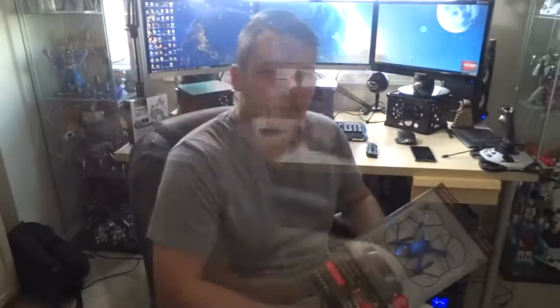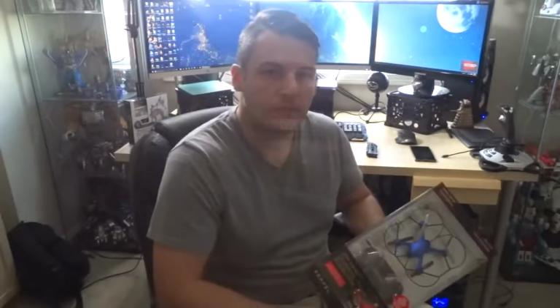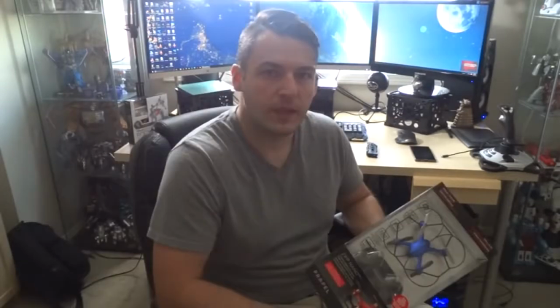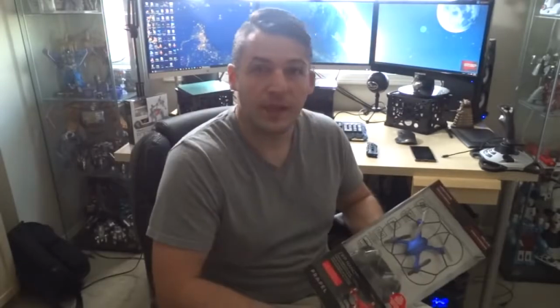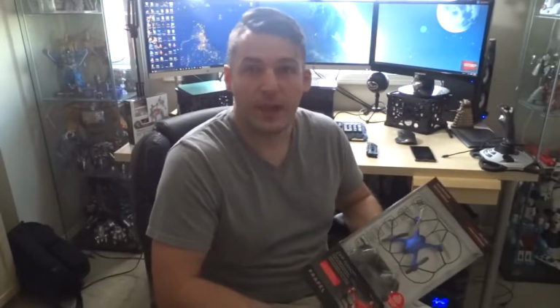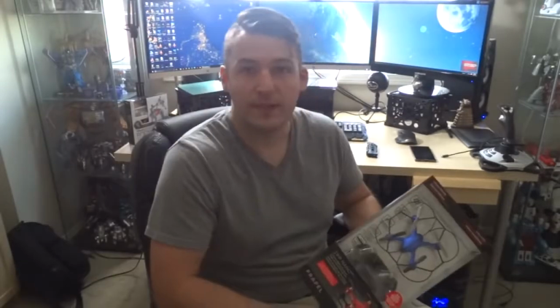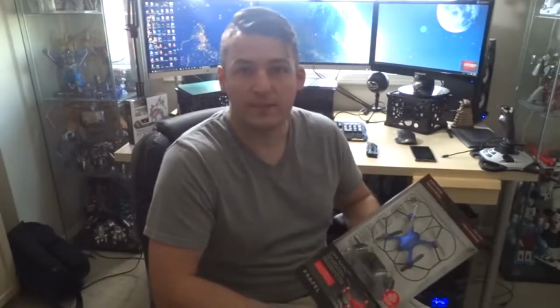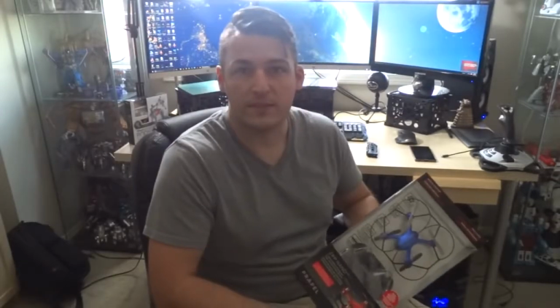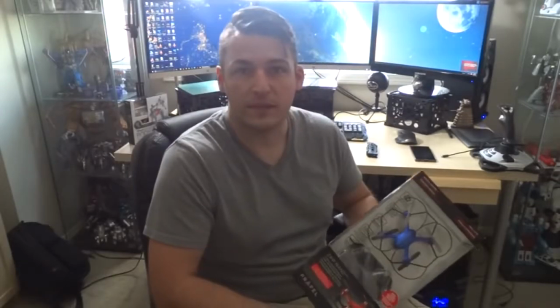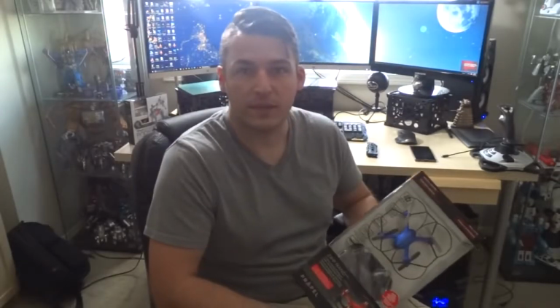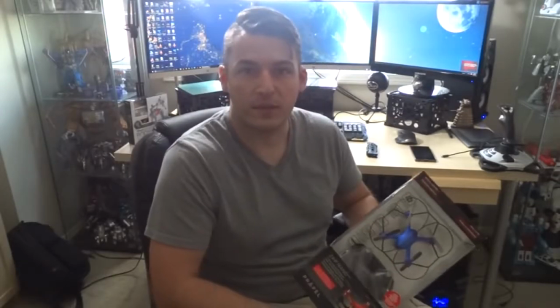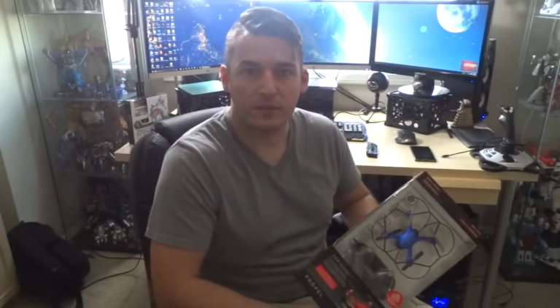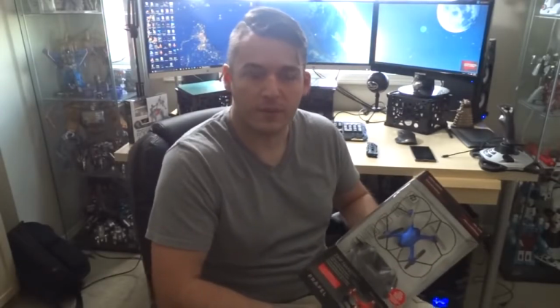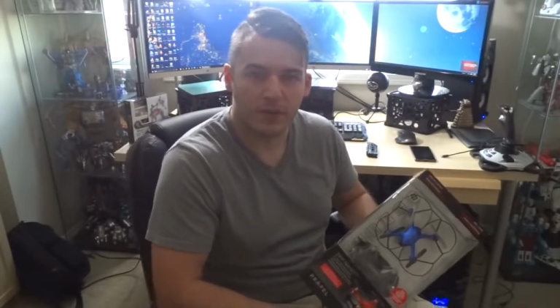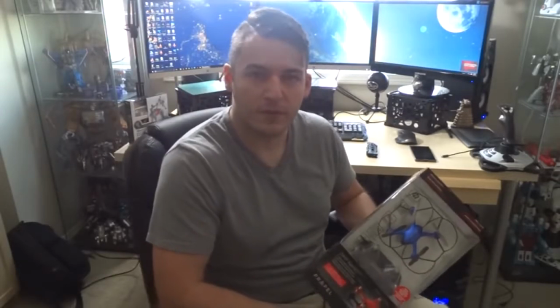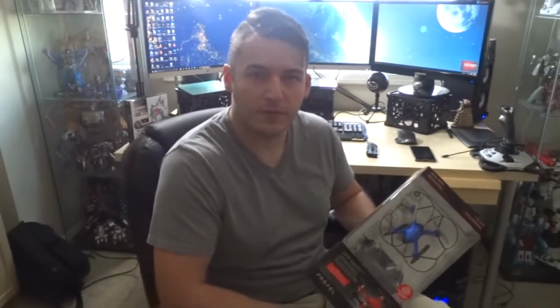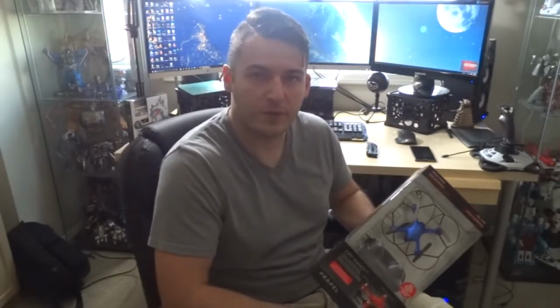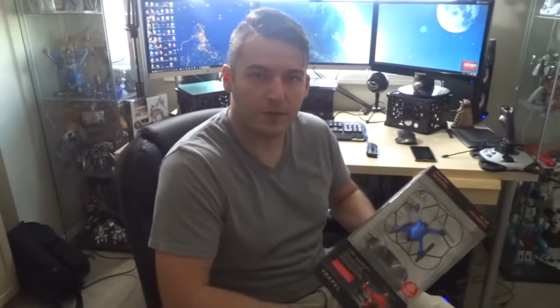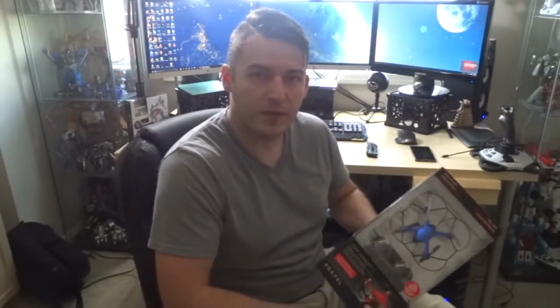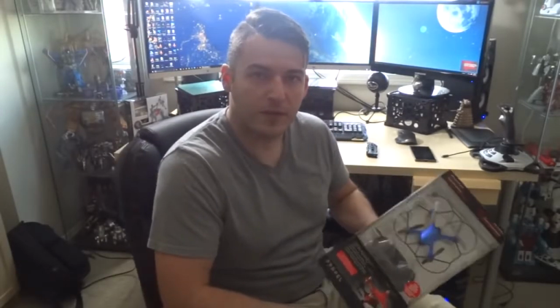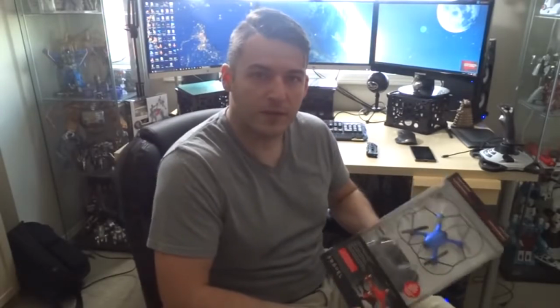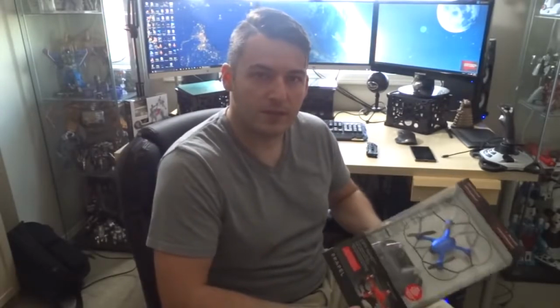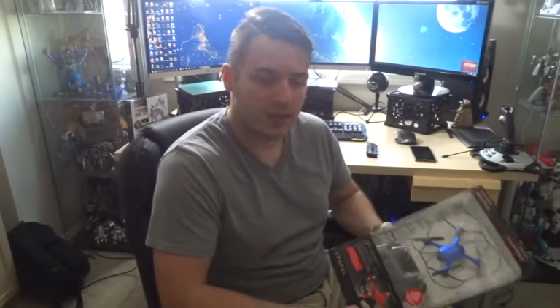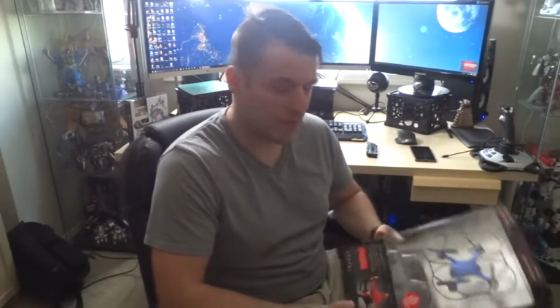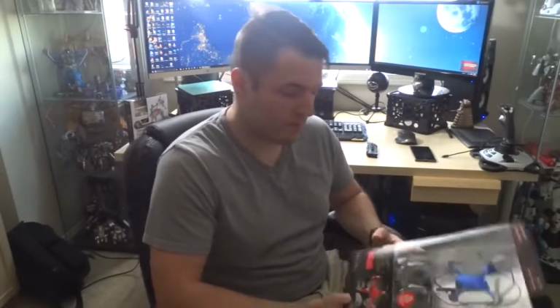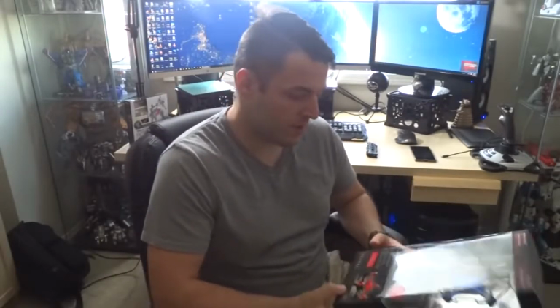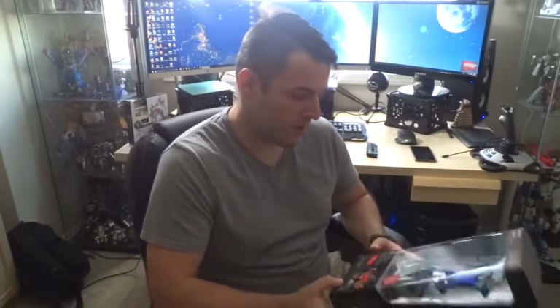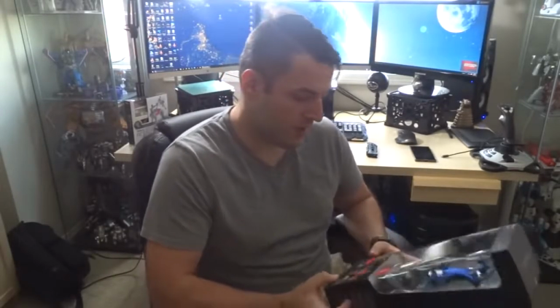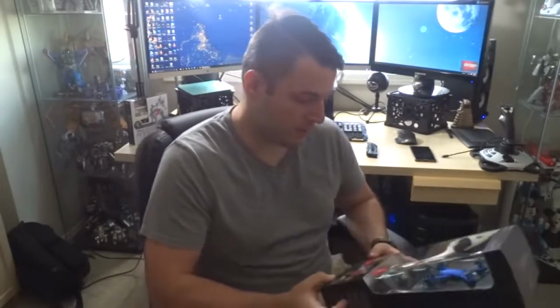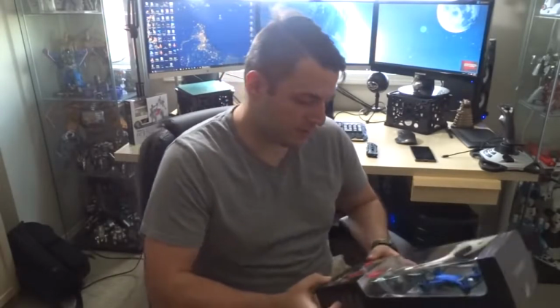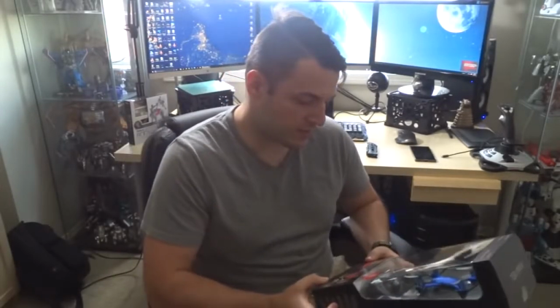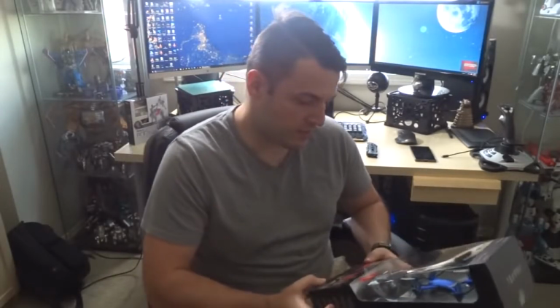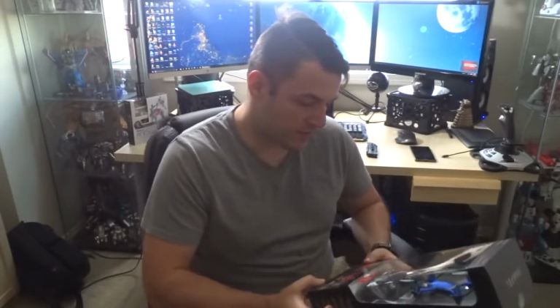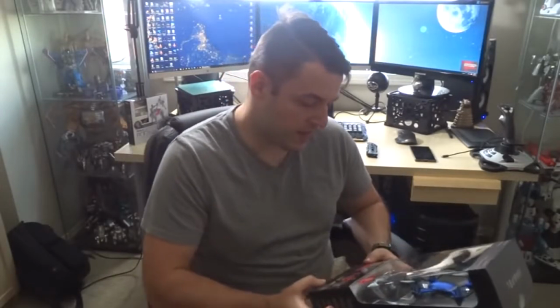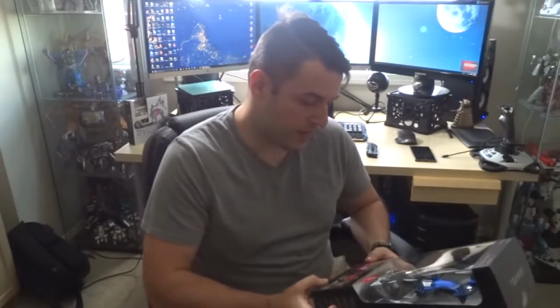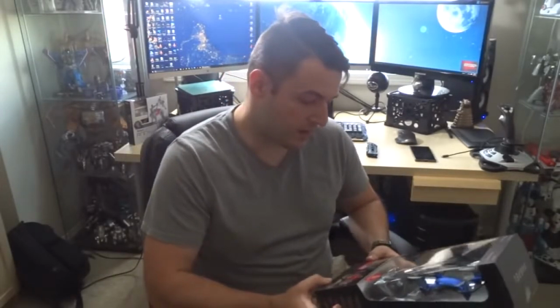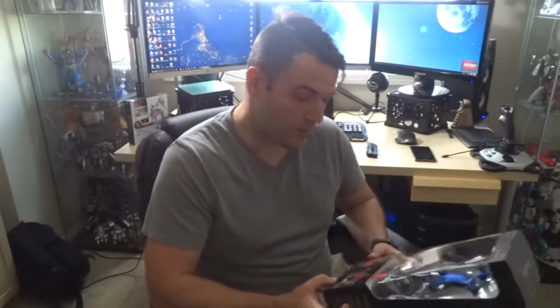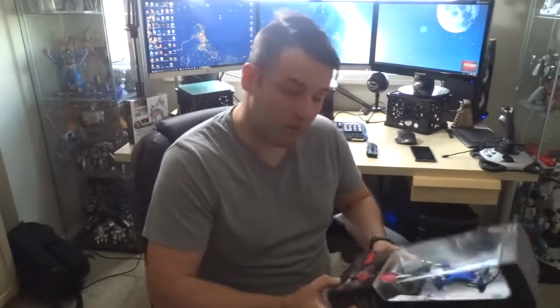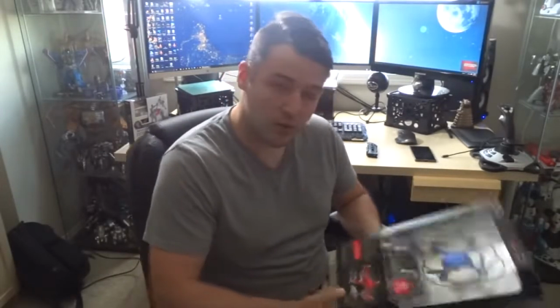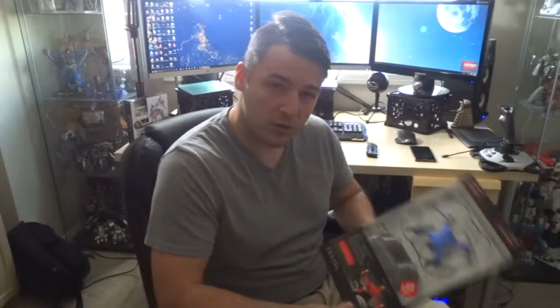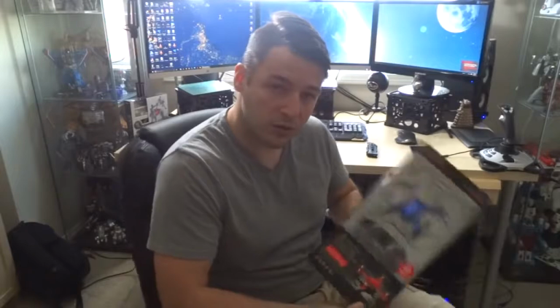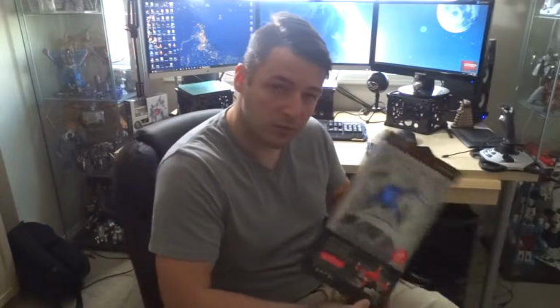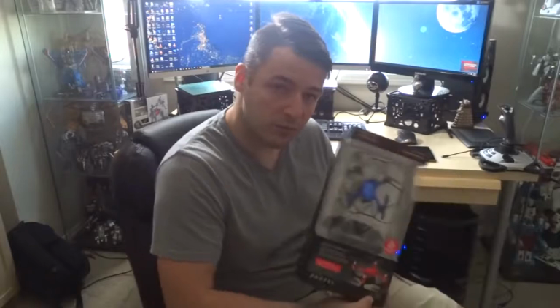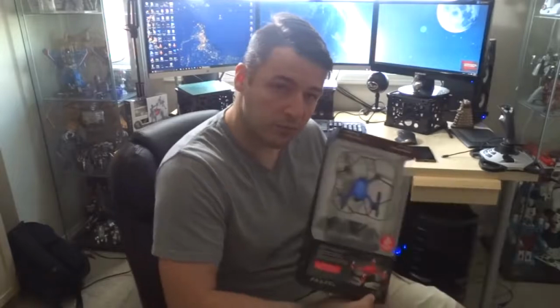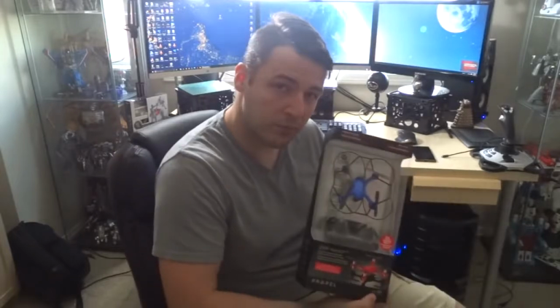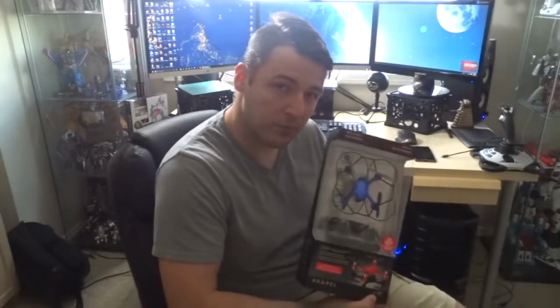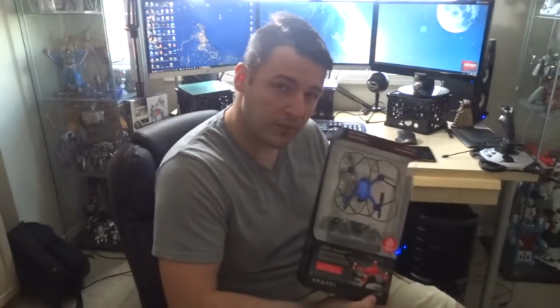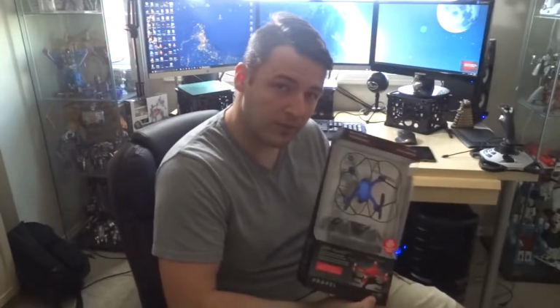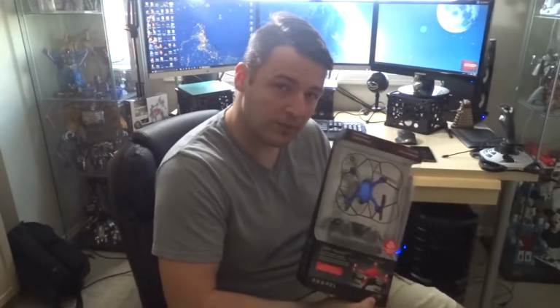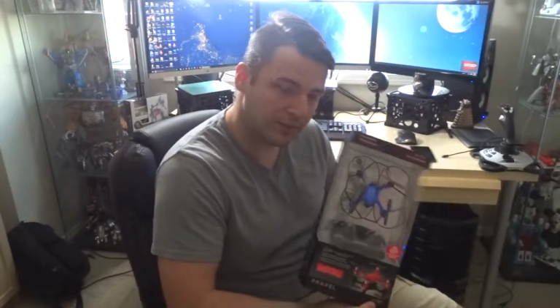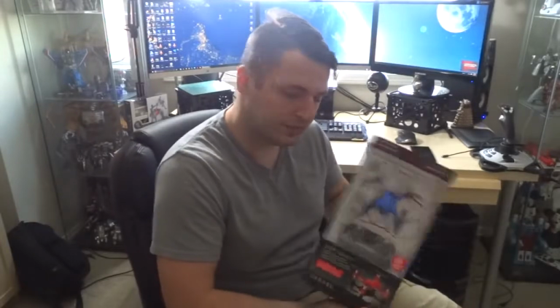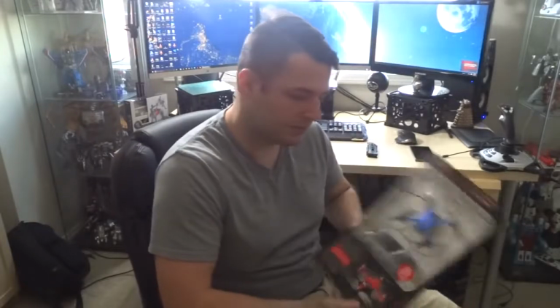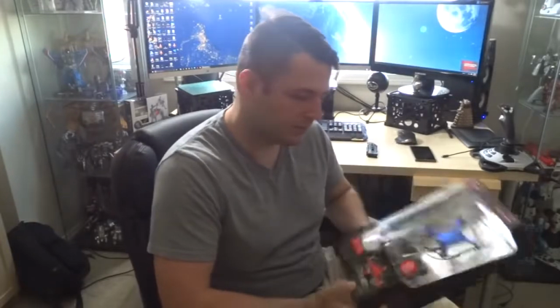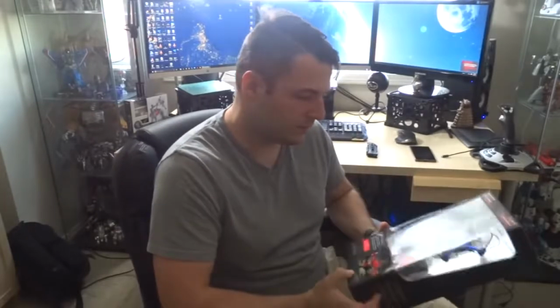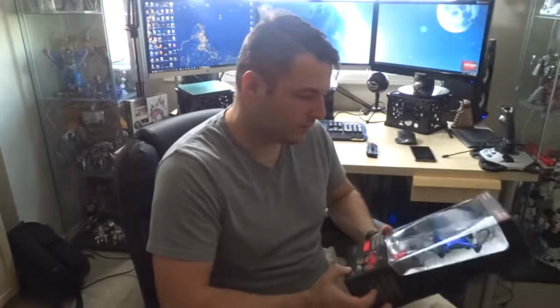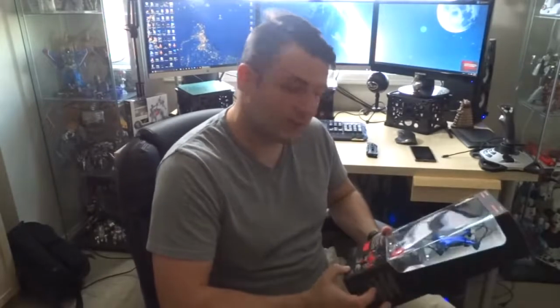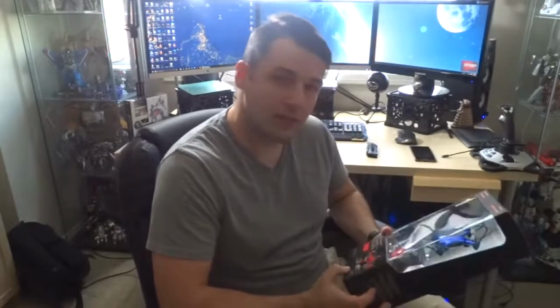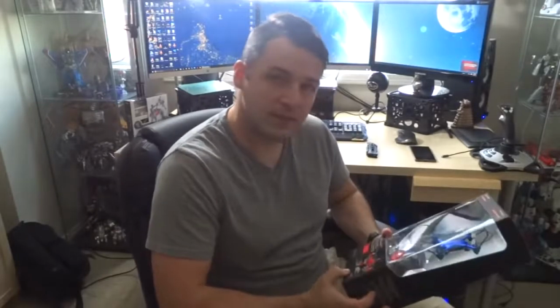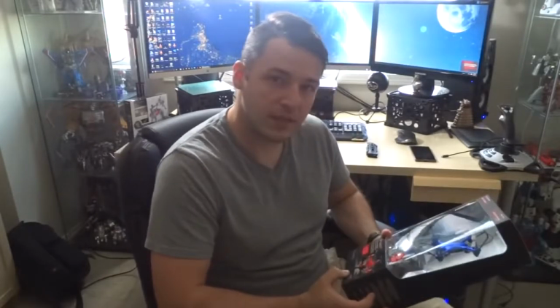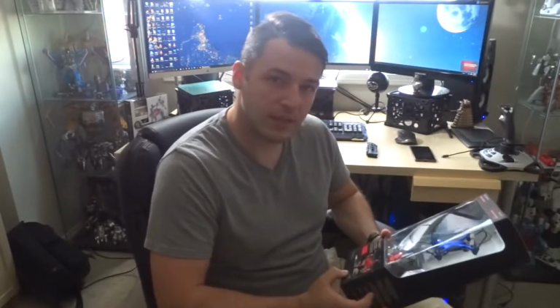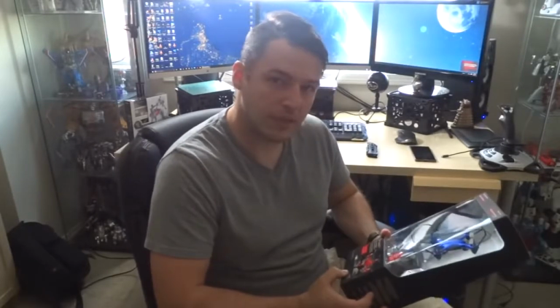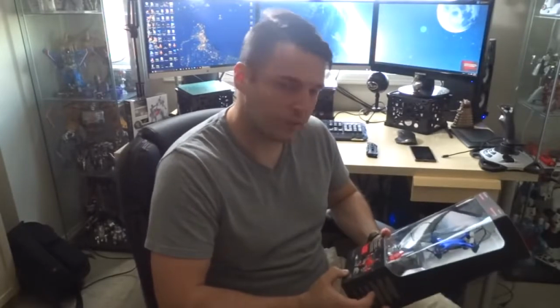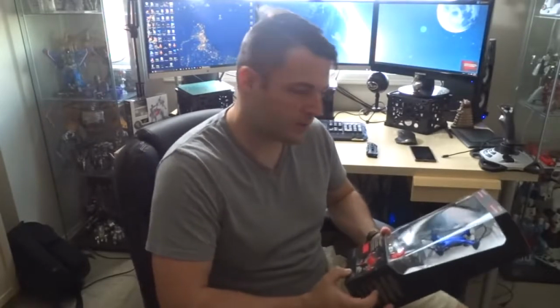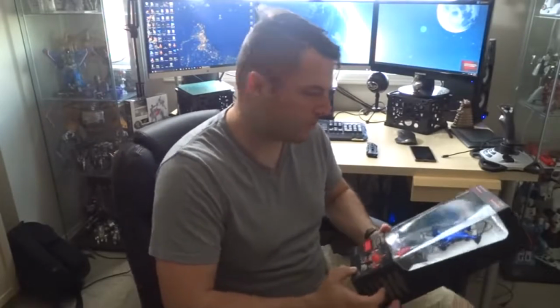Hey guys, it's Zinc here with another review, this time of the Zip Nano Propel. Let's get into it.